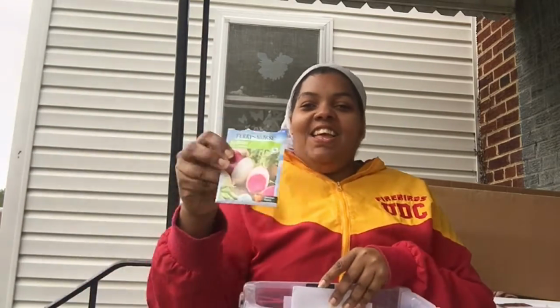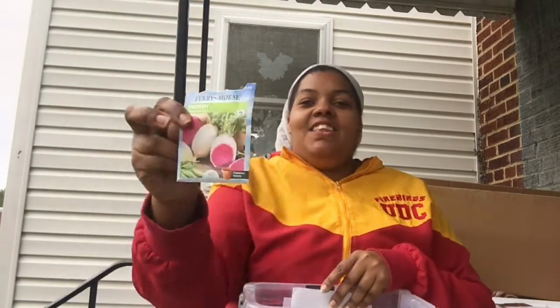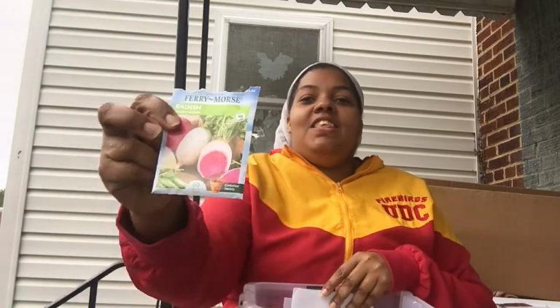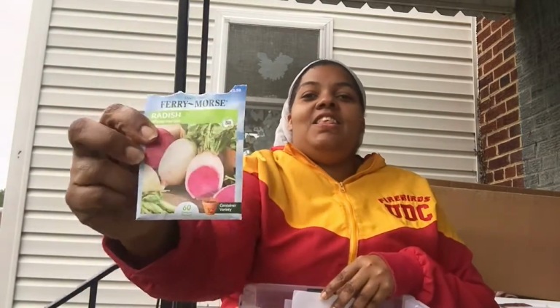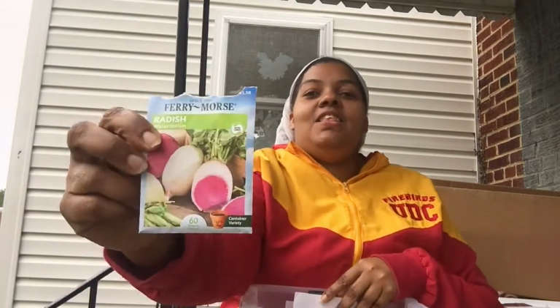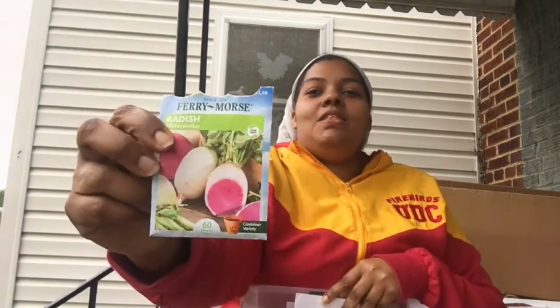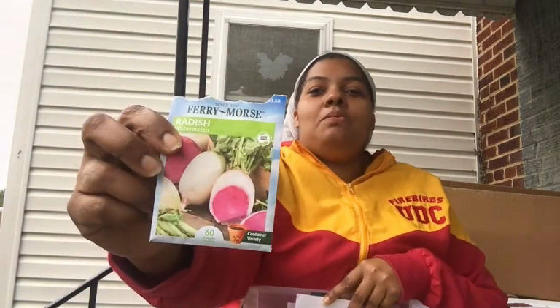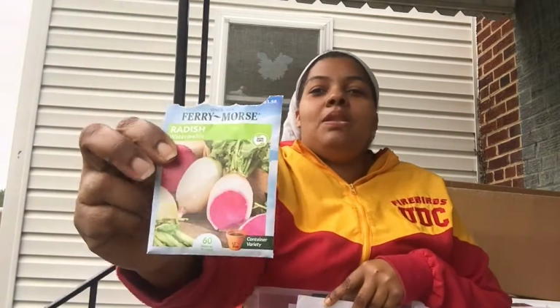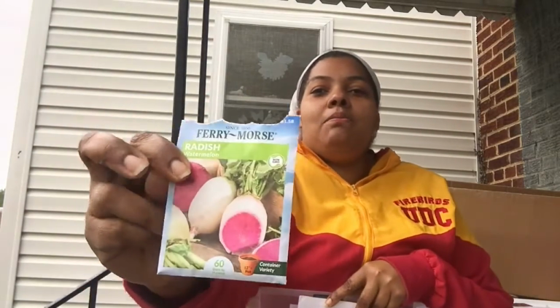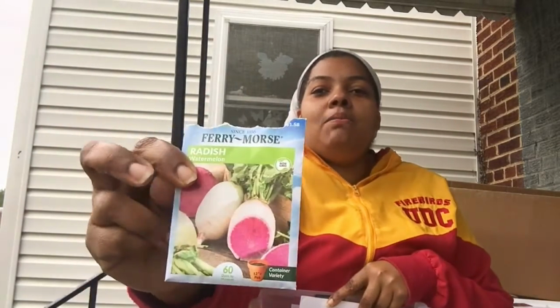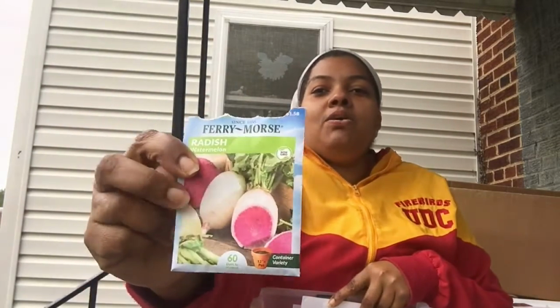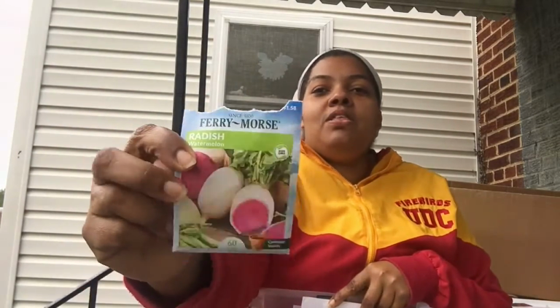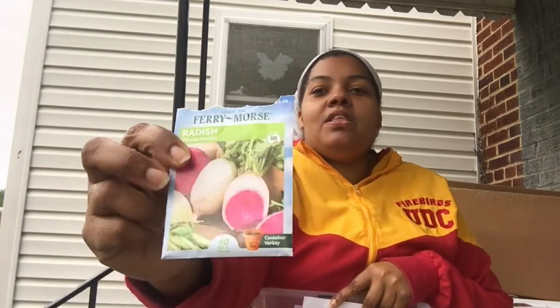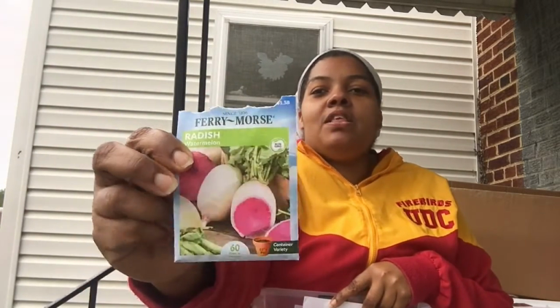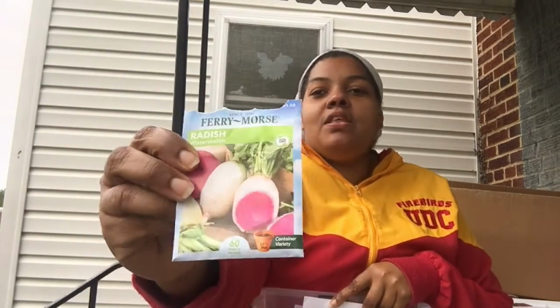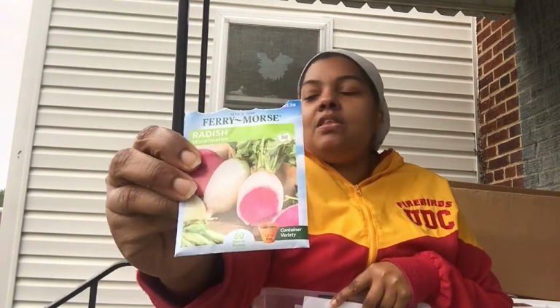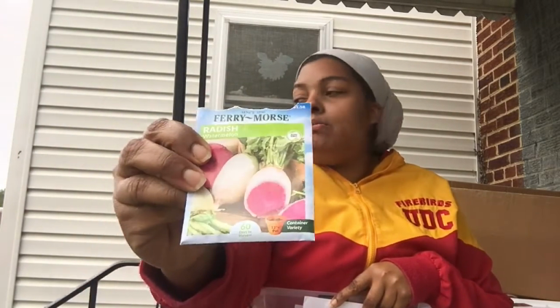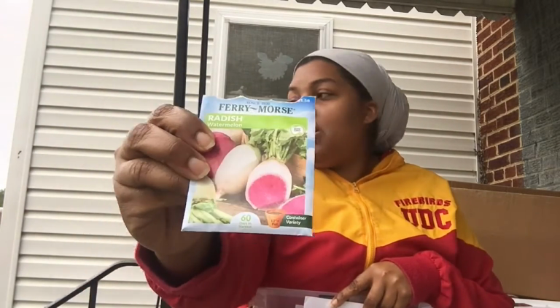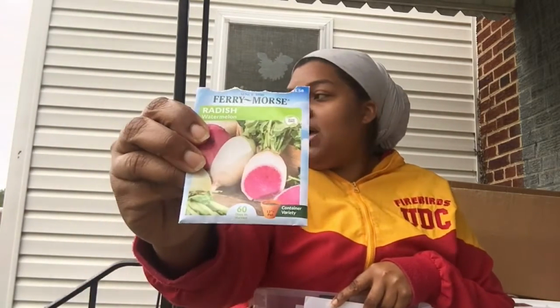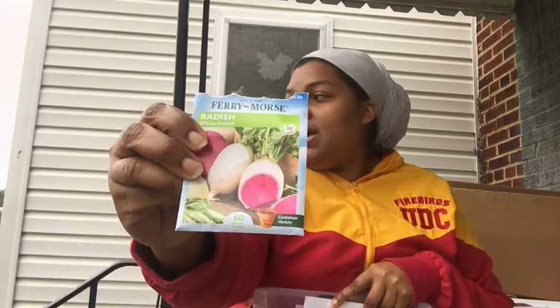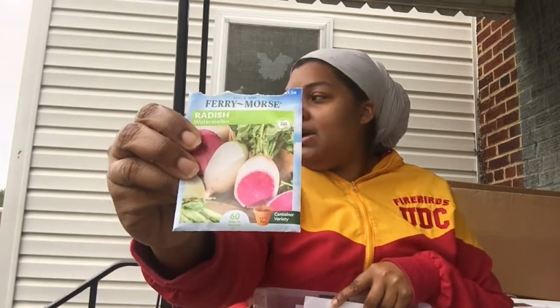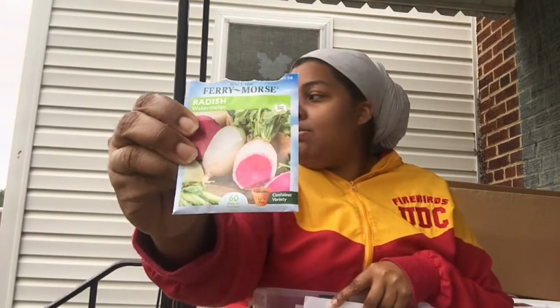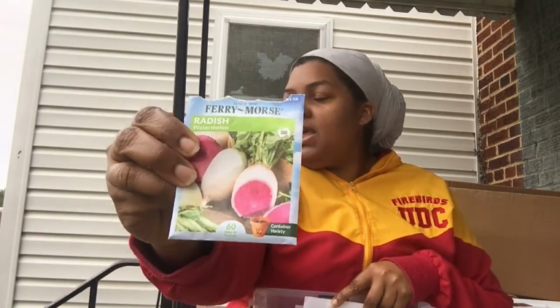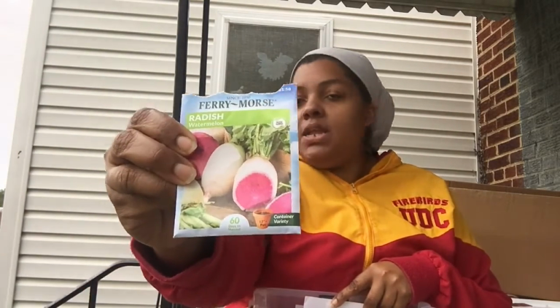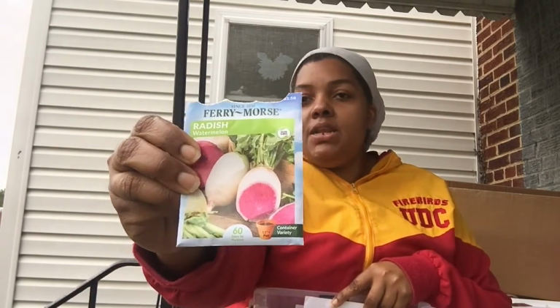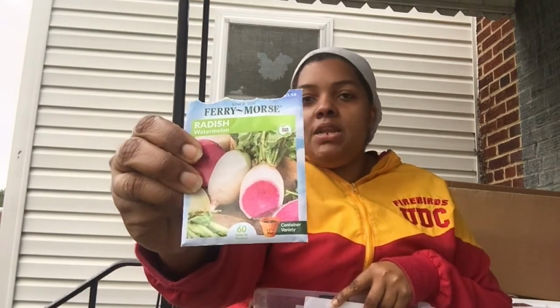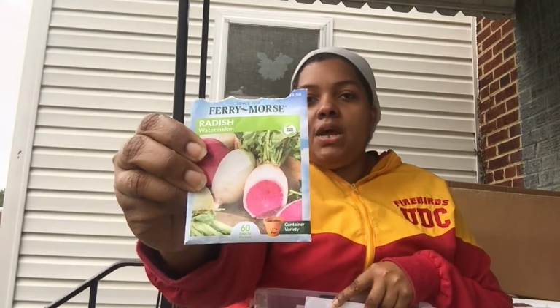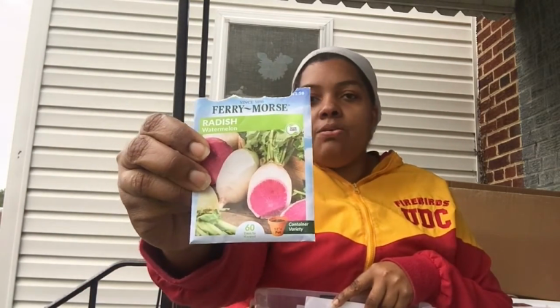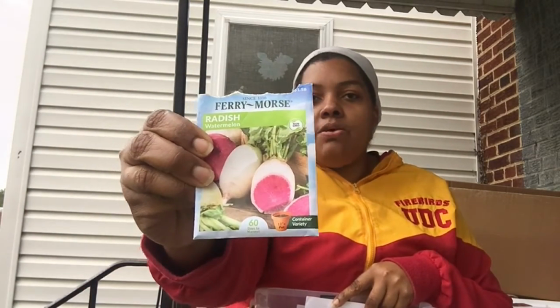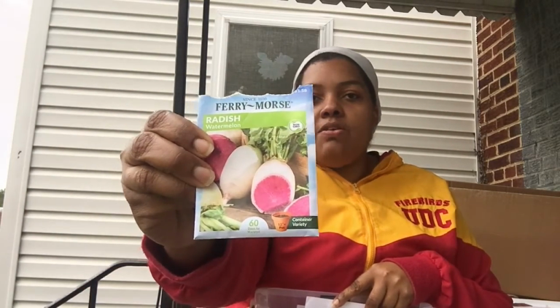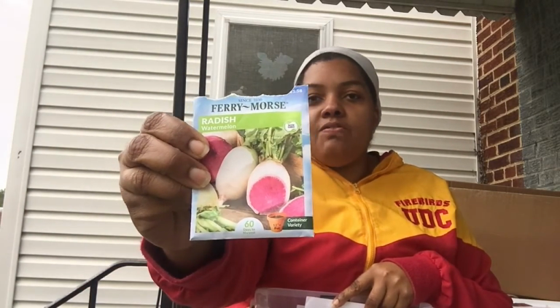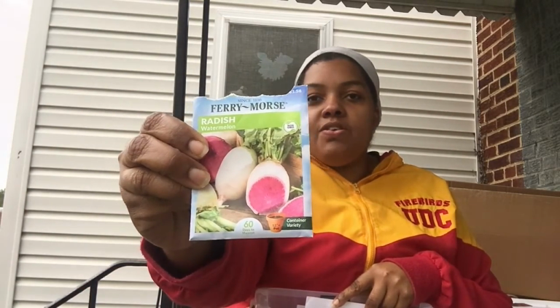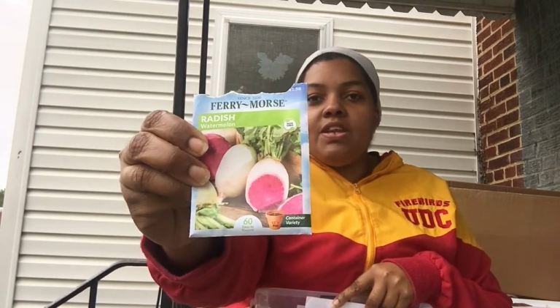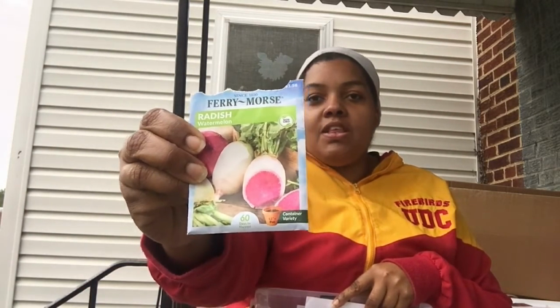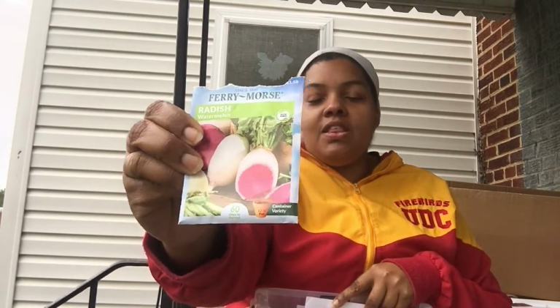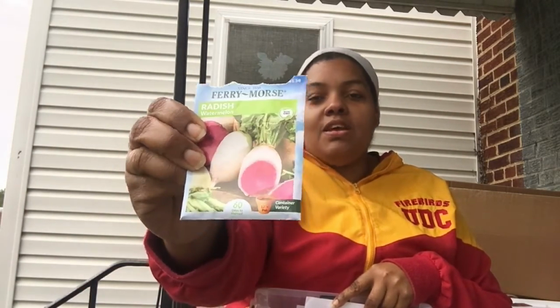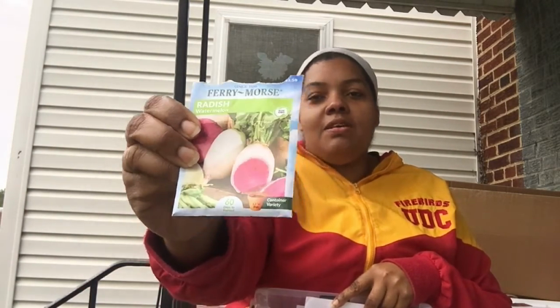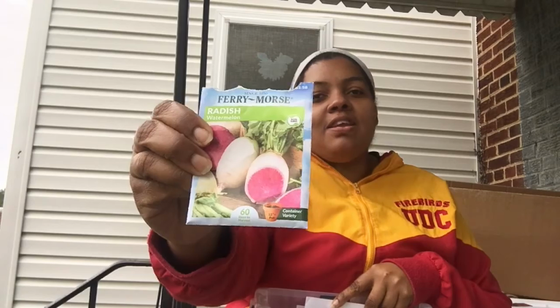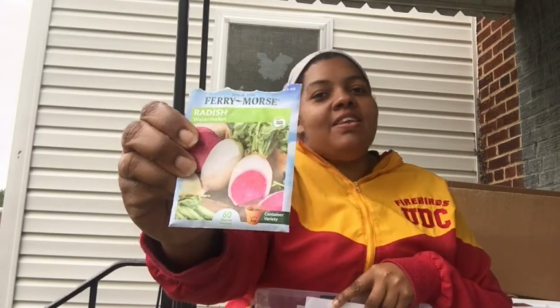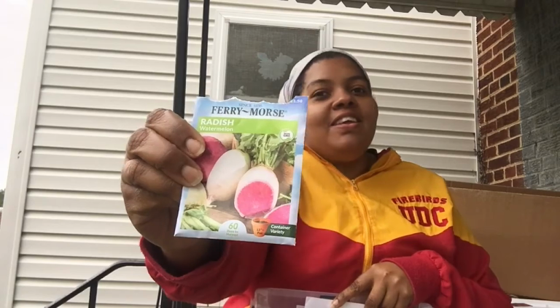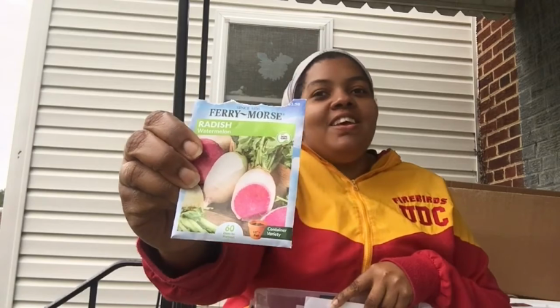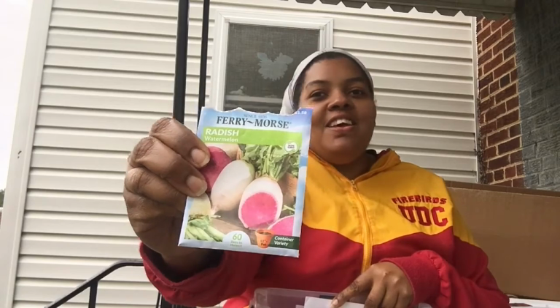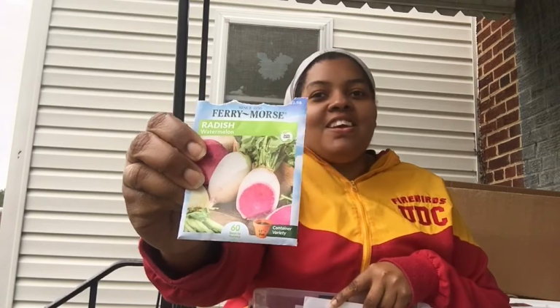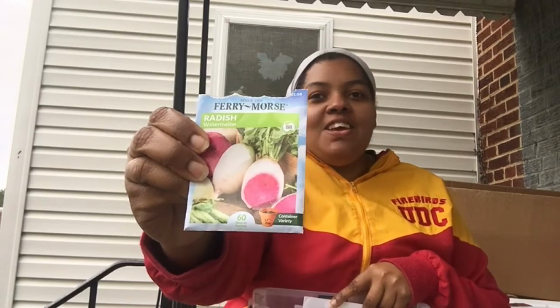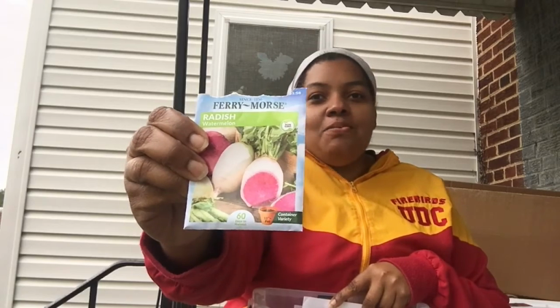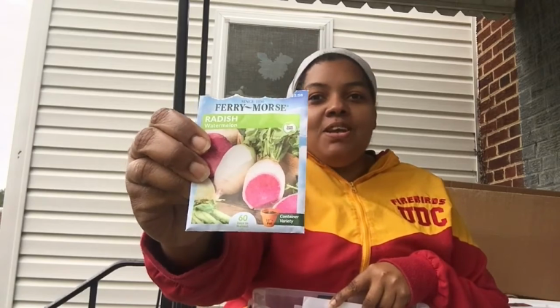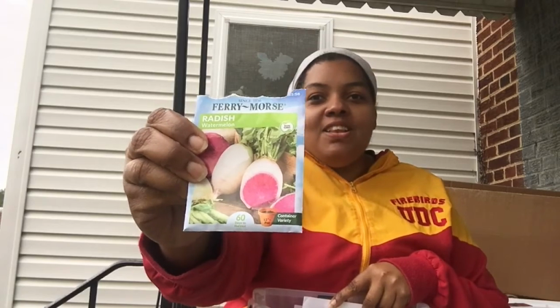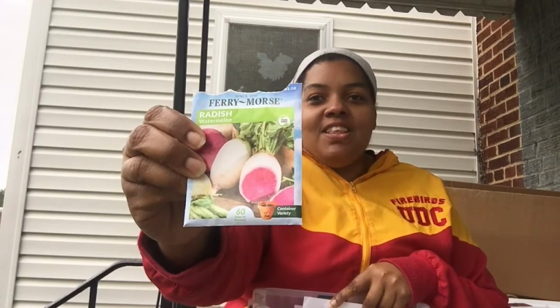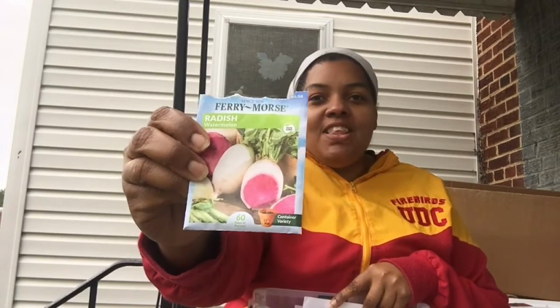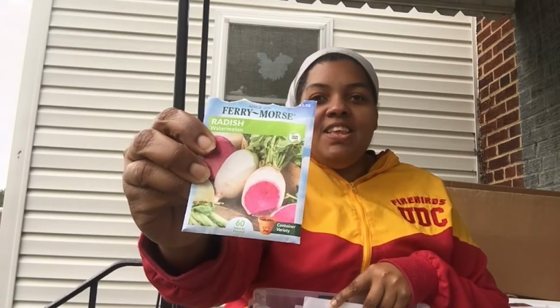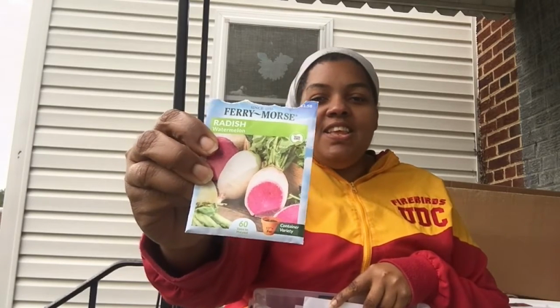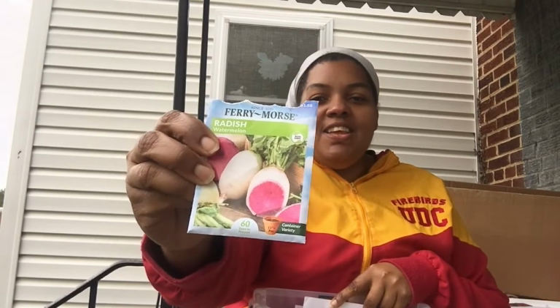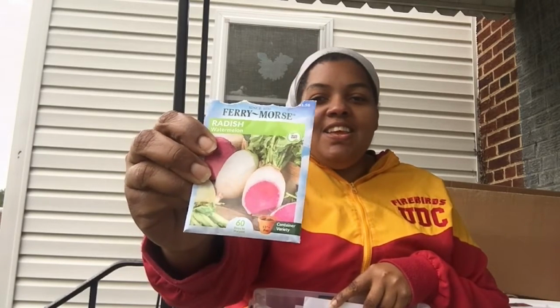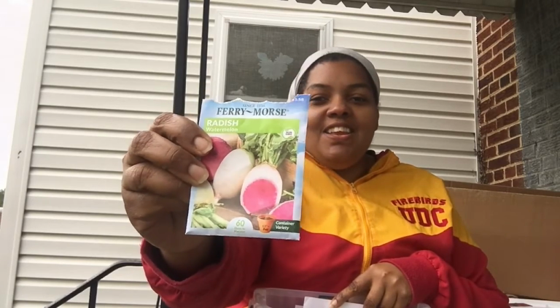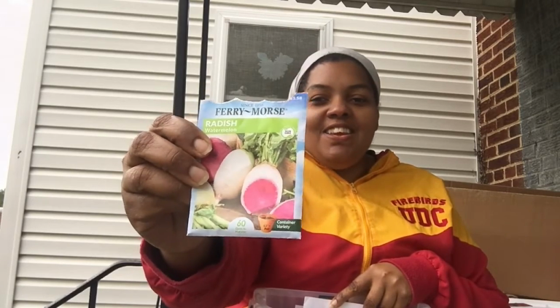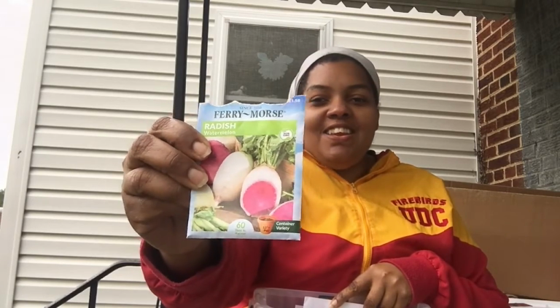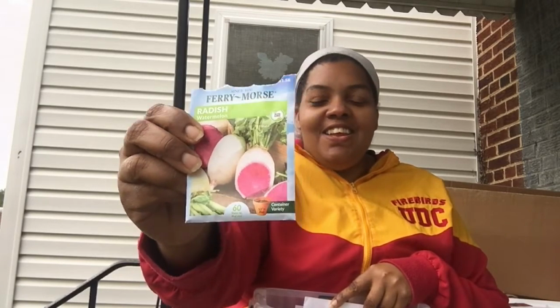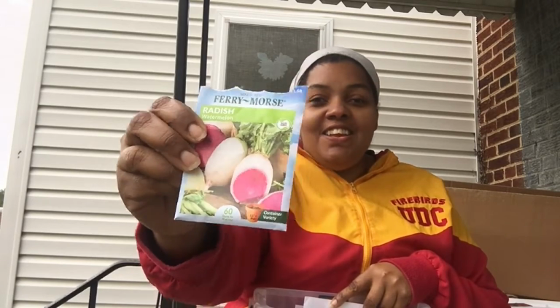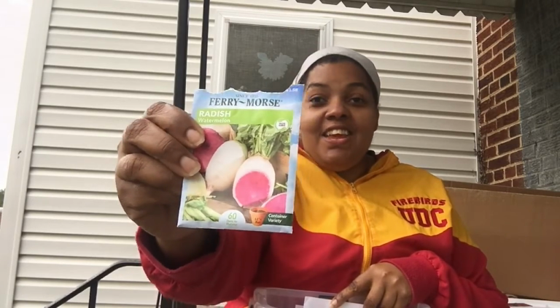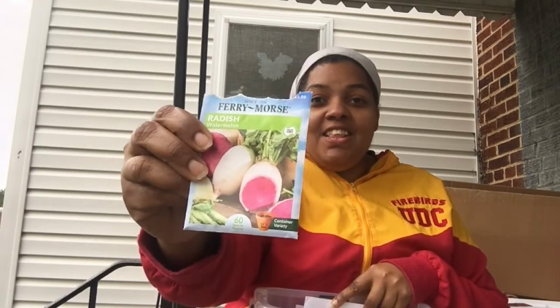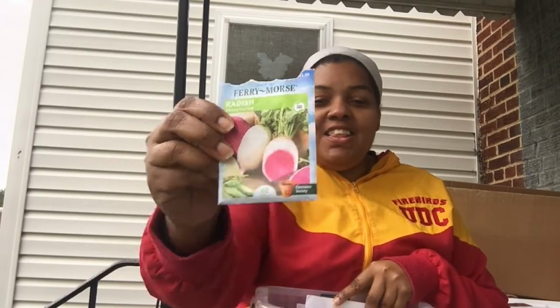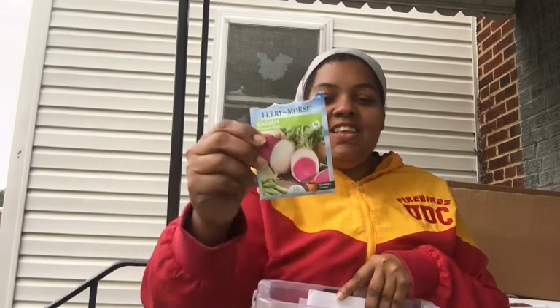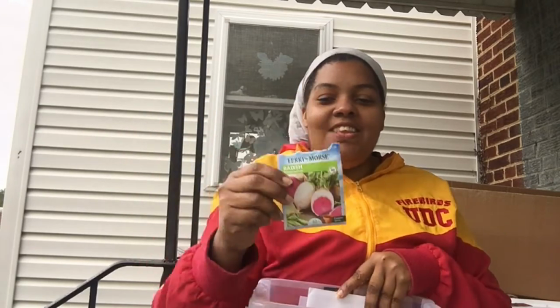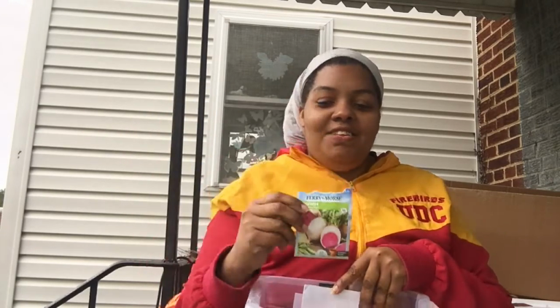This is the one I'm most excited about — I planted it out already but I can't wait to see it and taste it. It's a Watermelon radish.